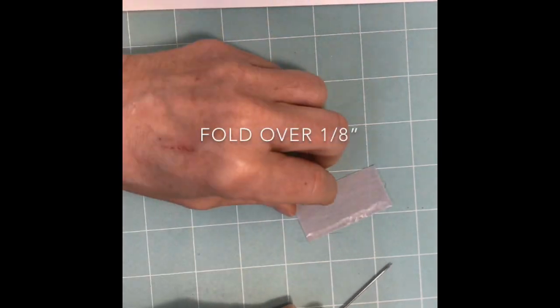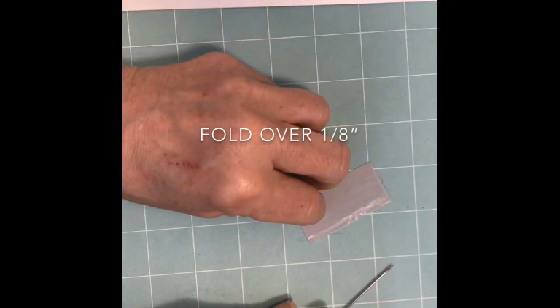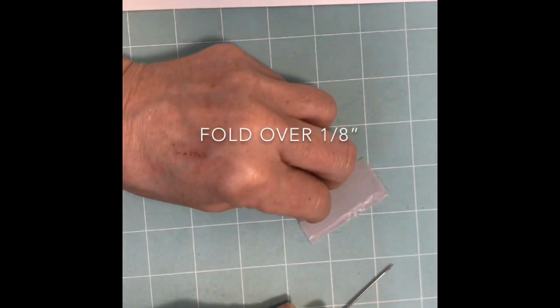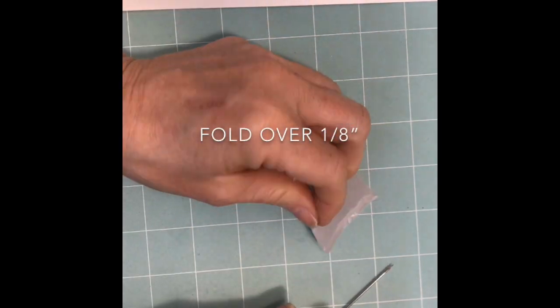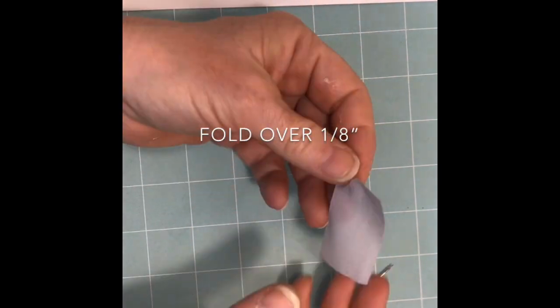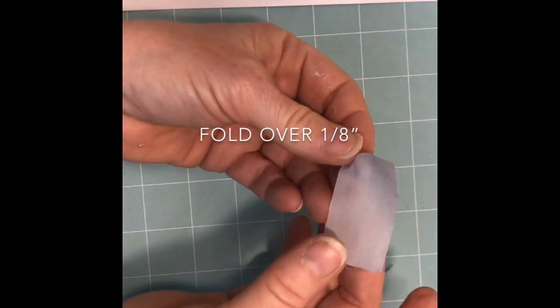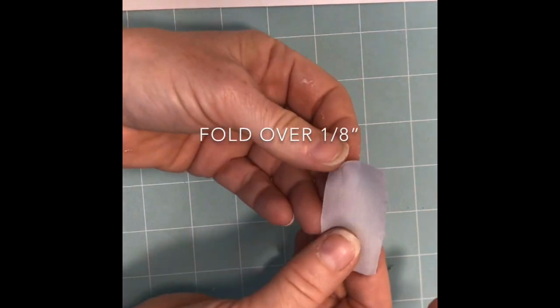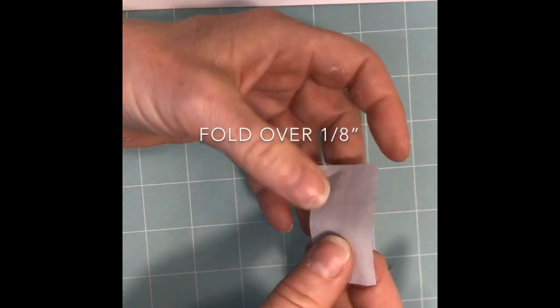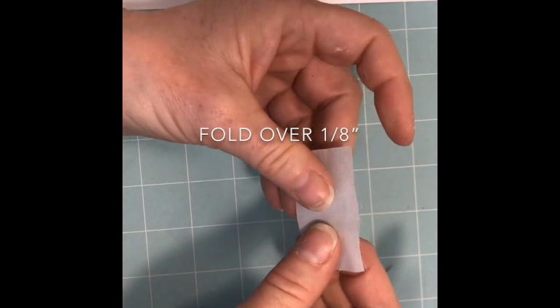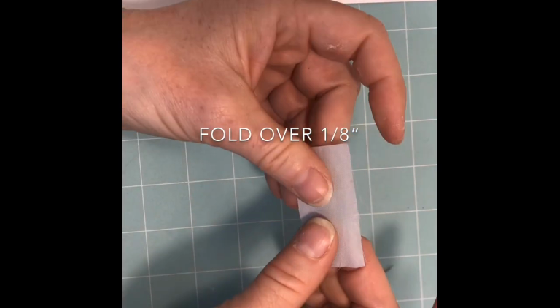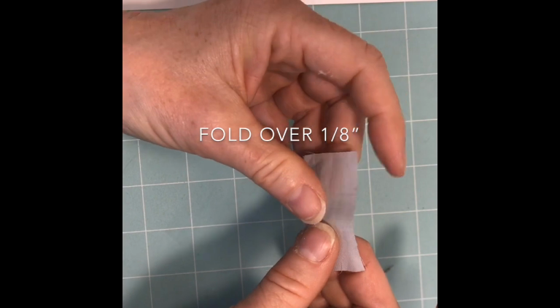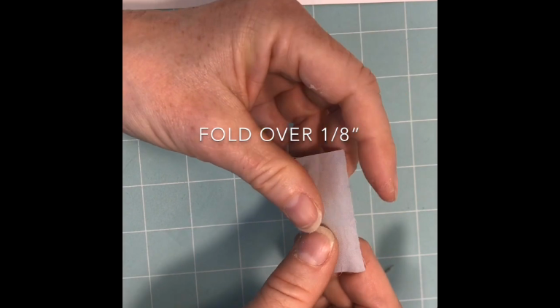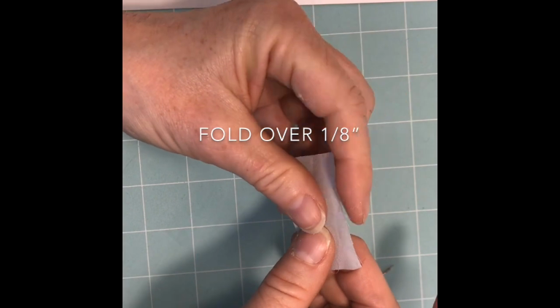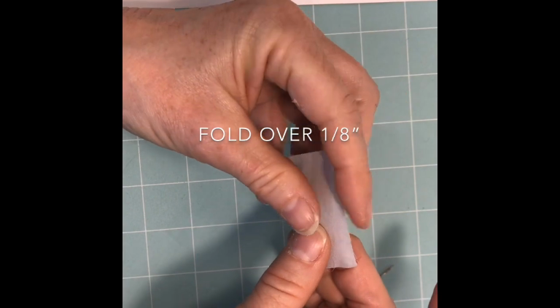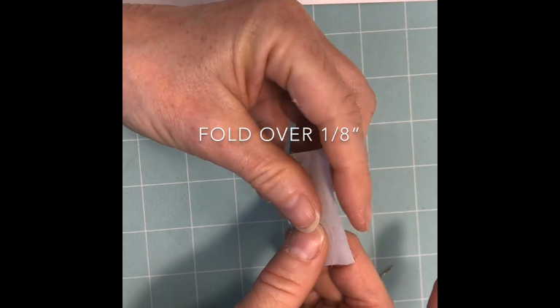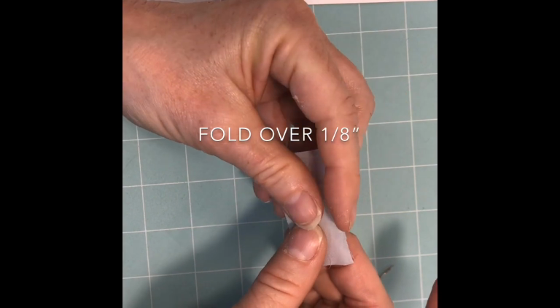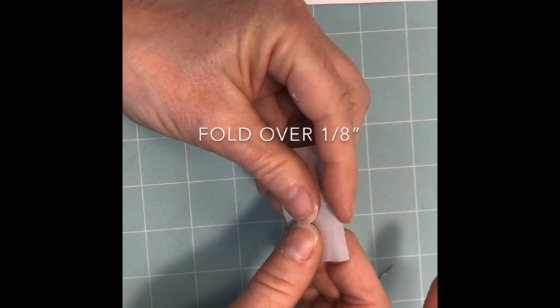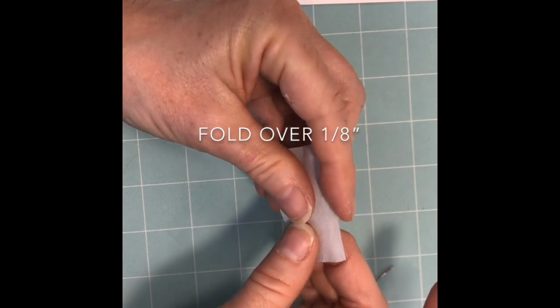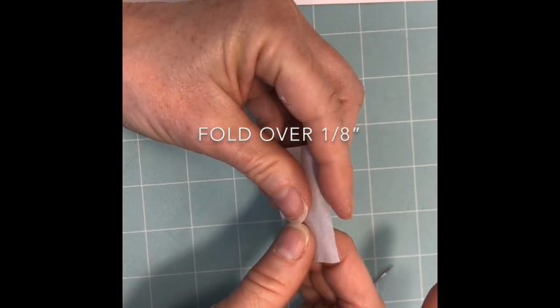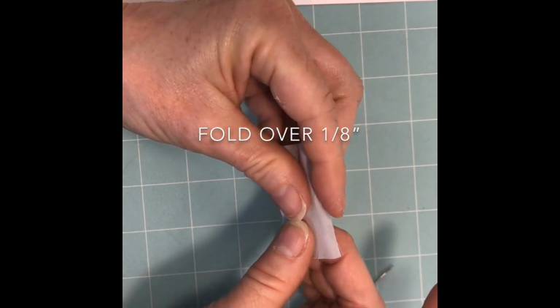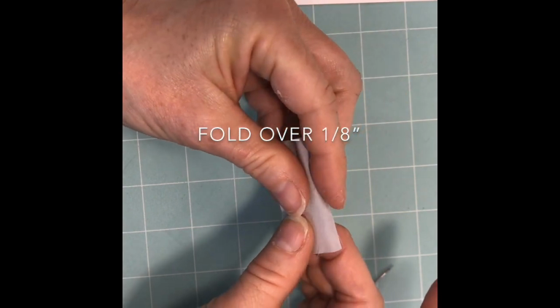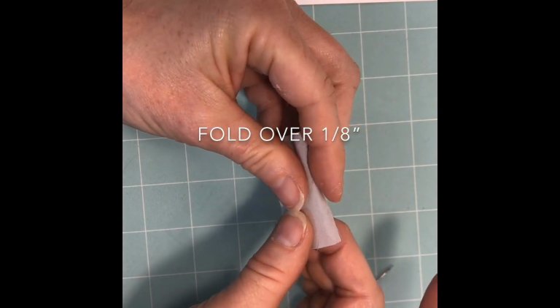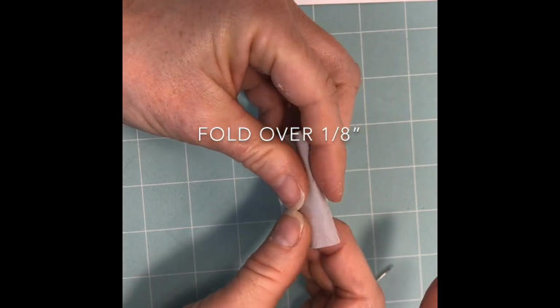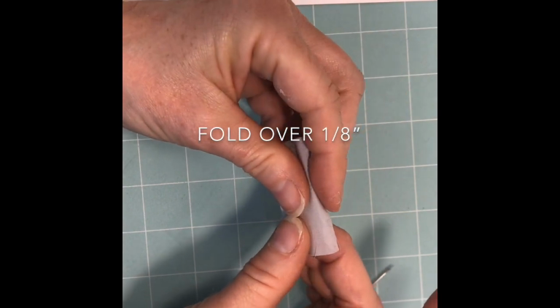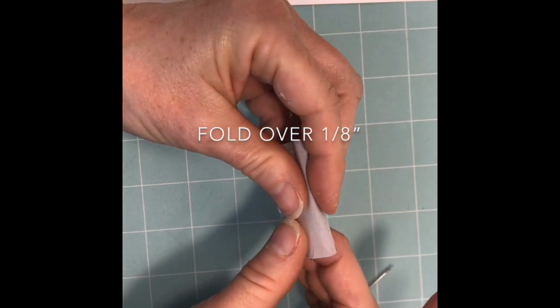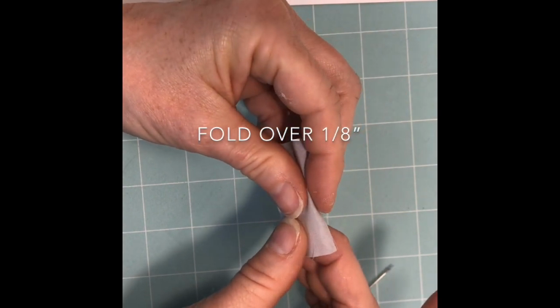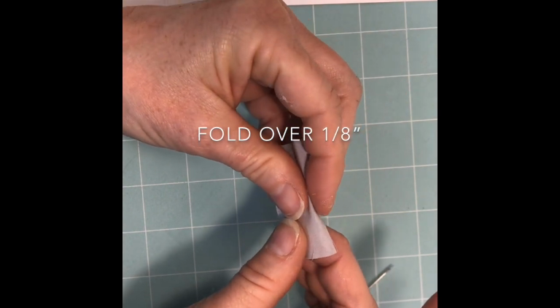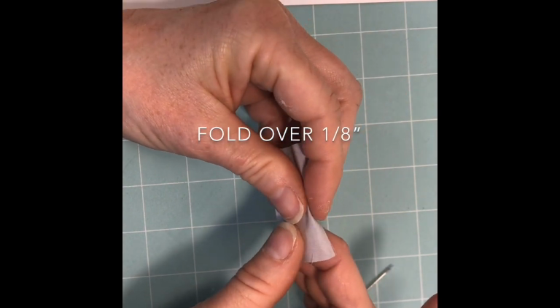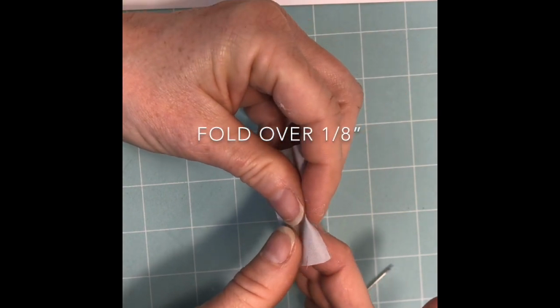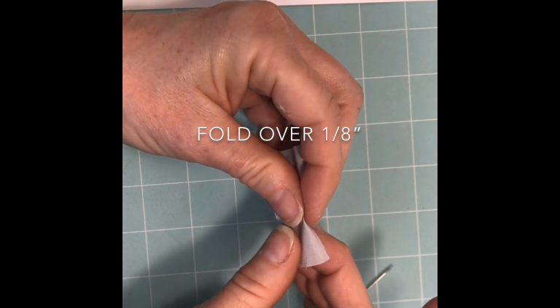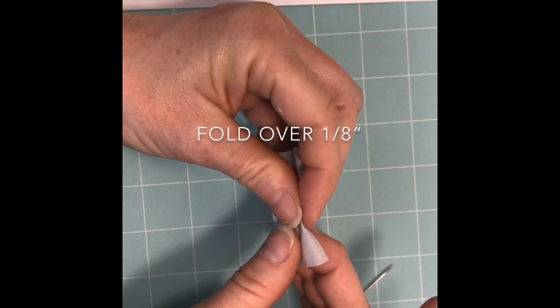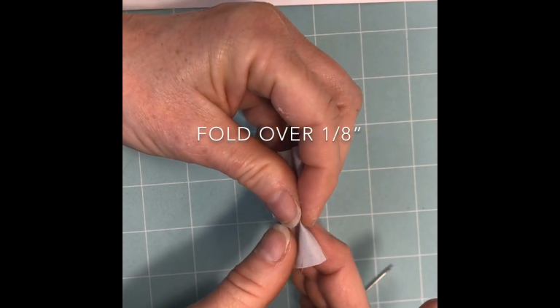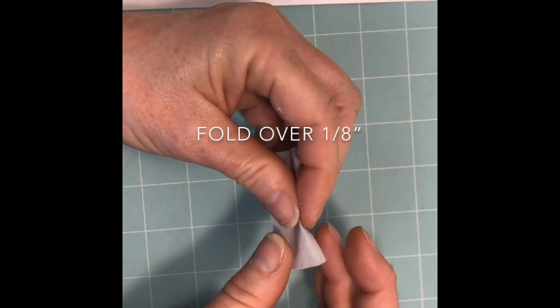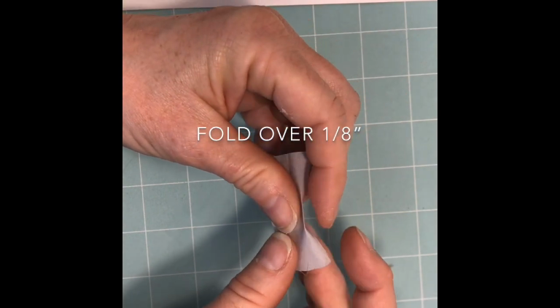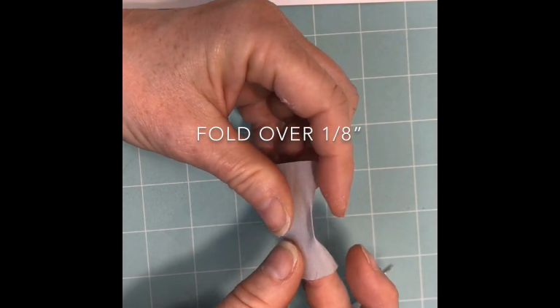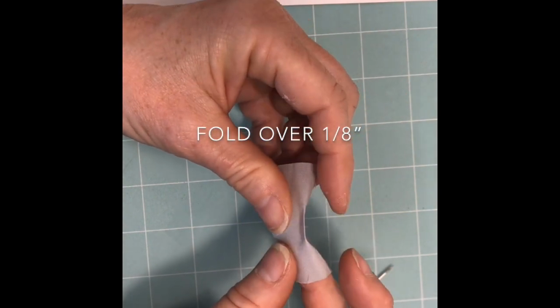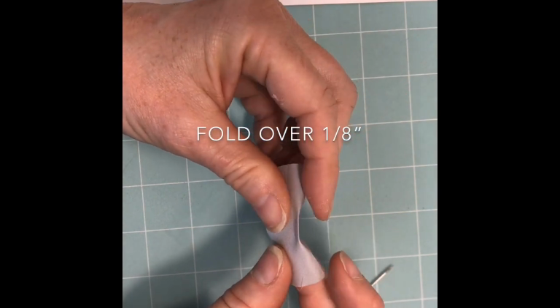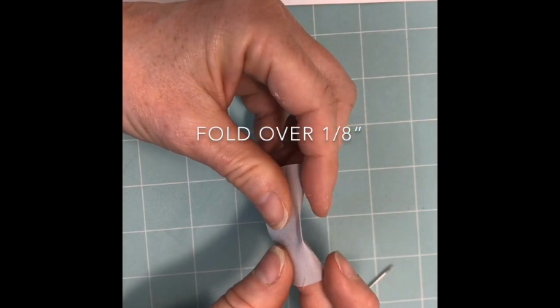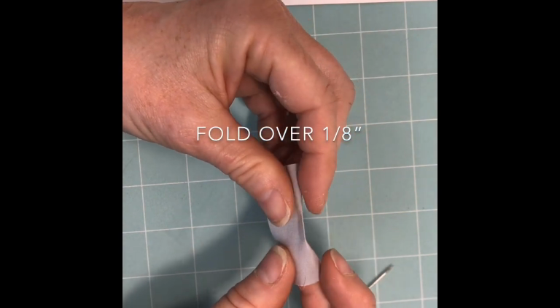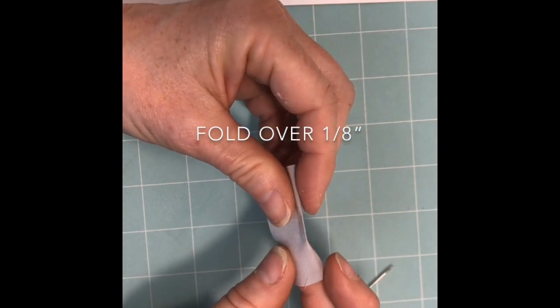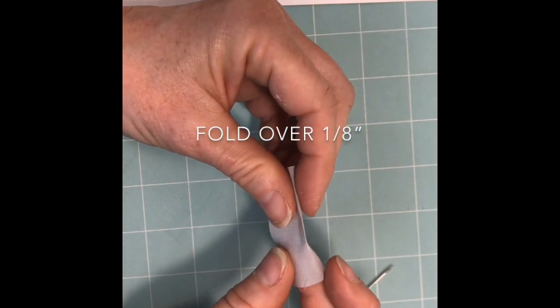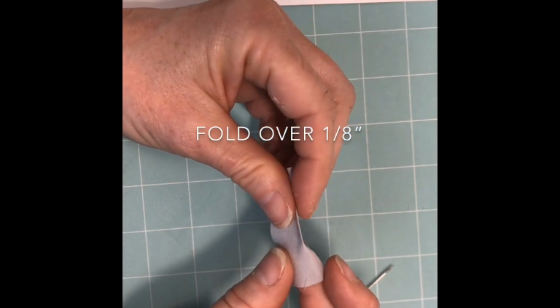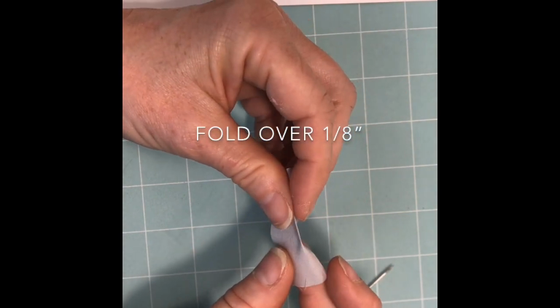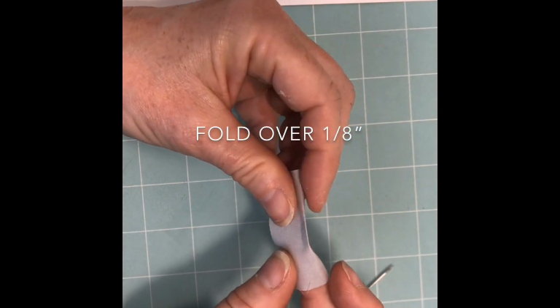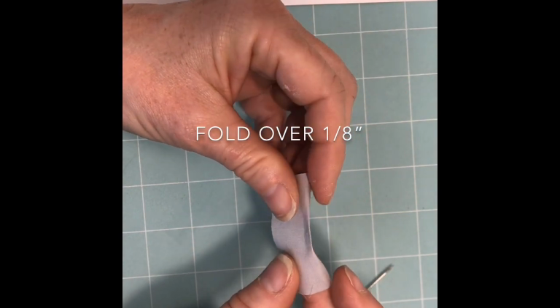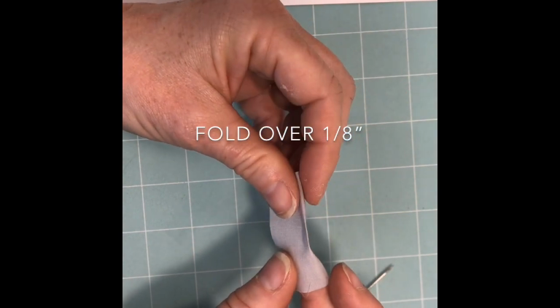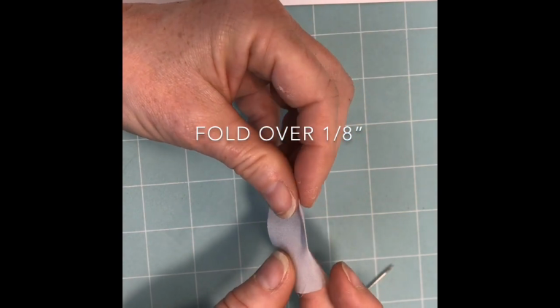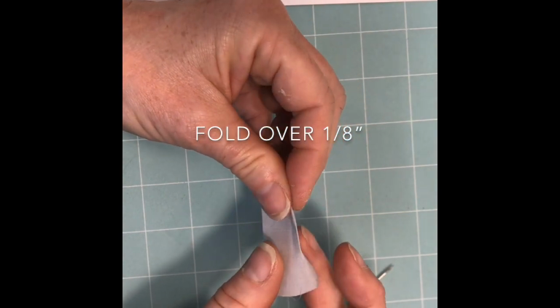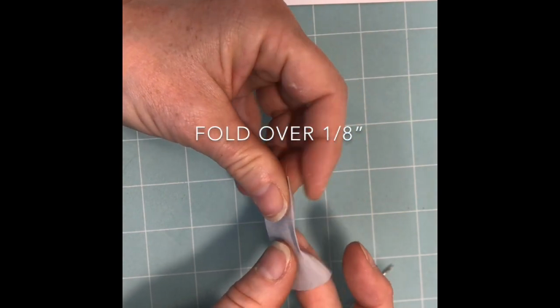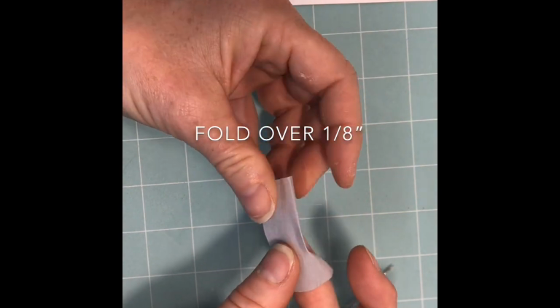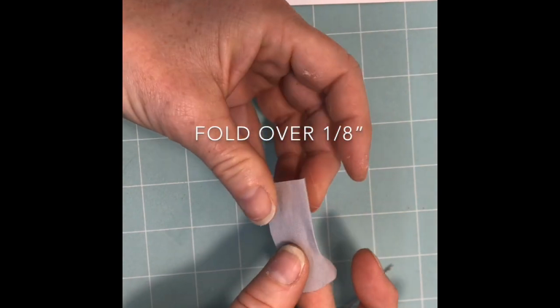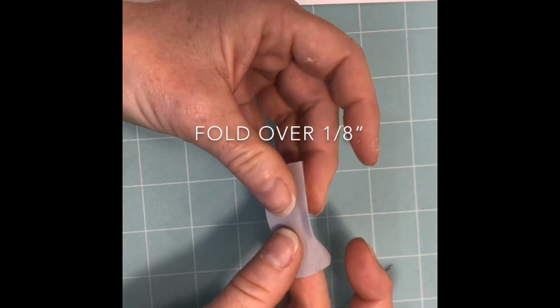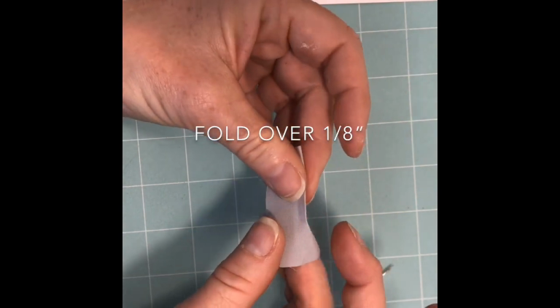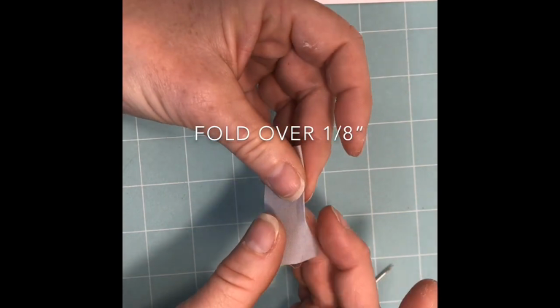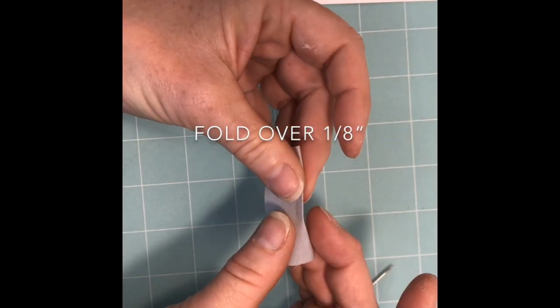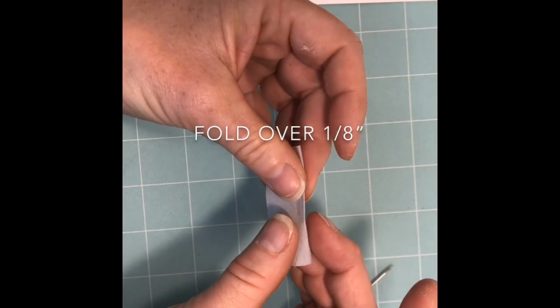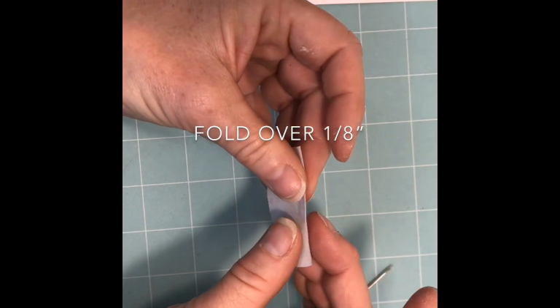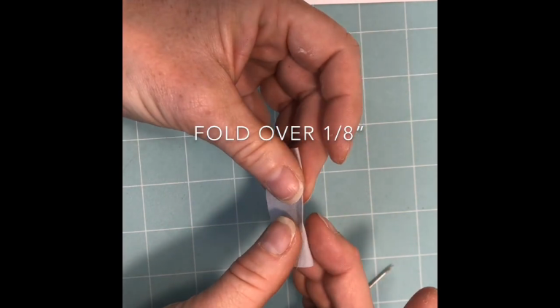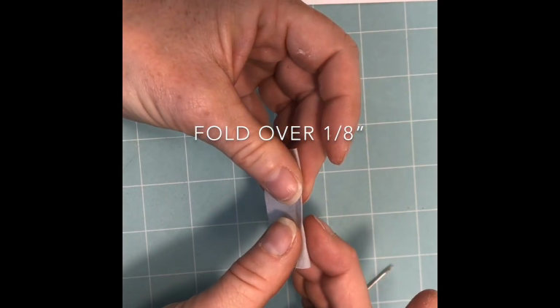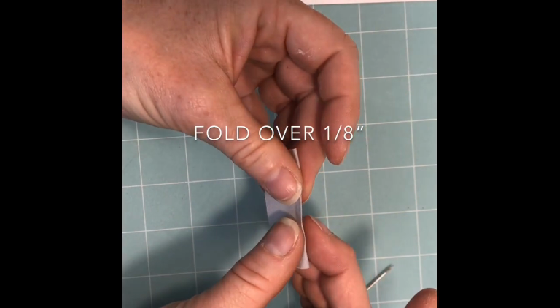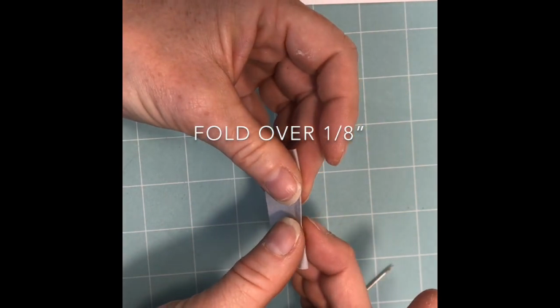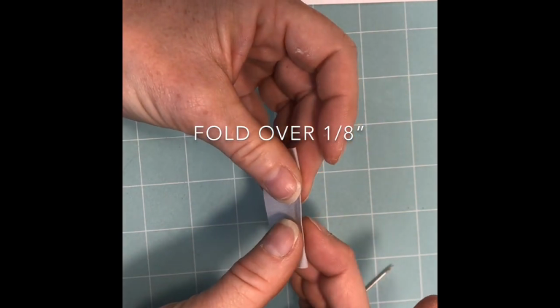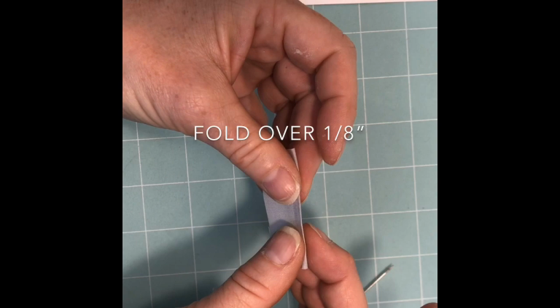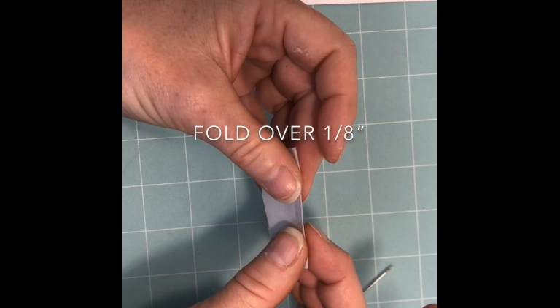Next, fold that edge over about an eighth of an inch and press all the way along the side.